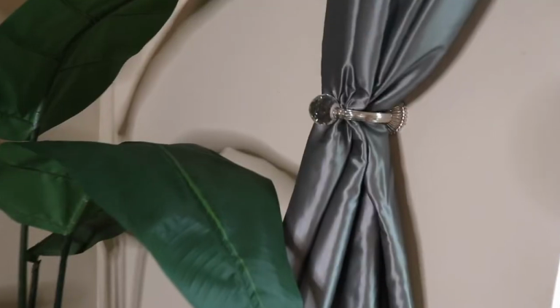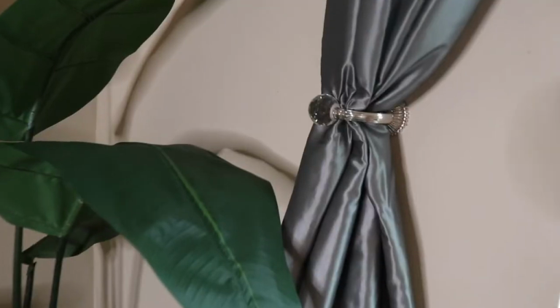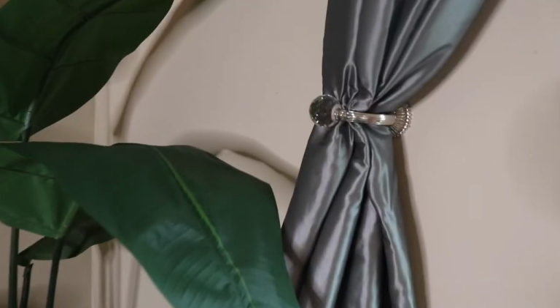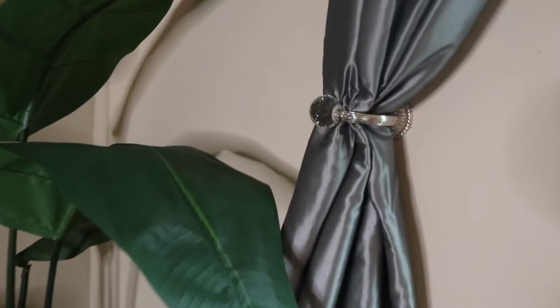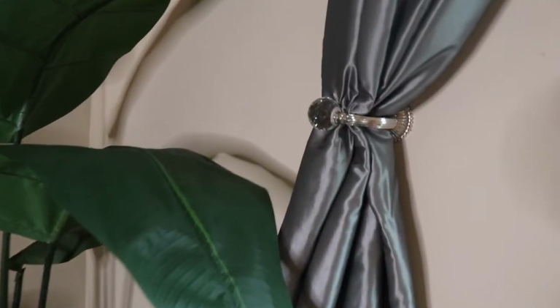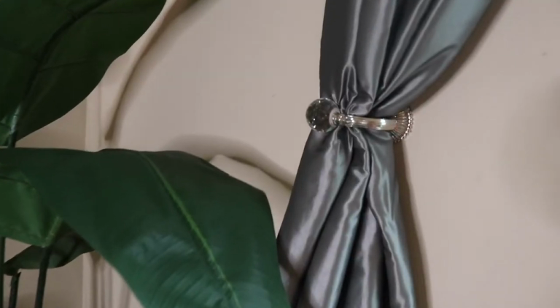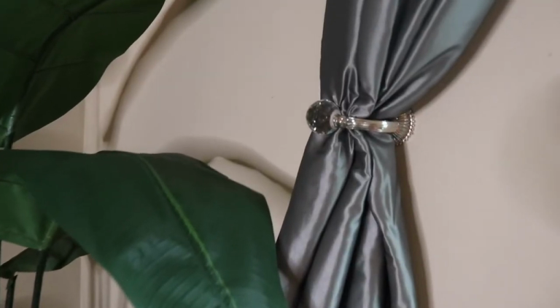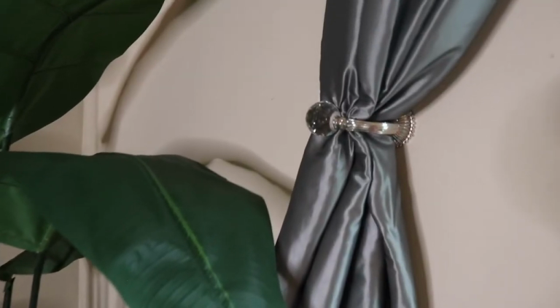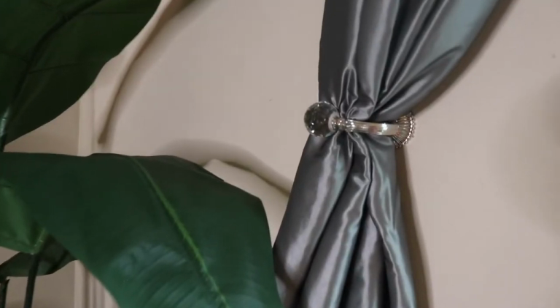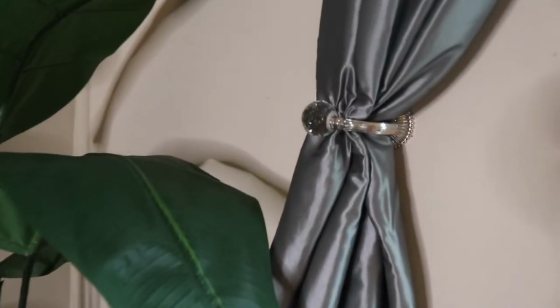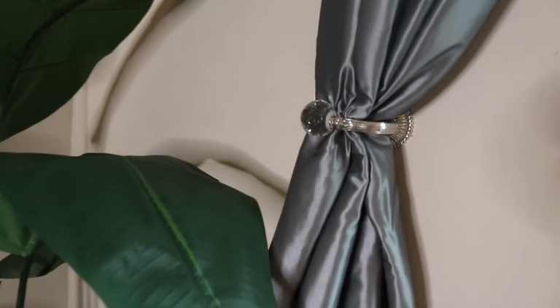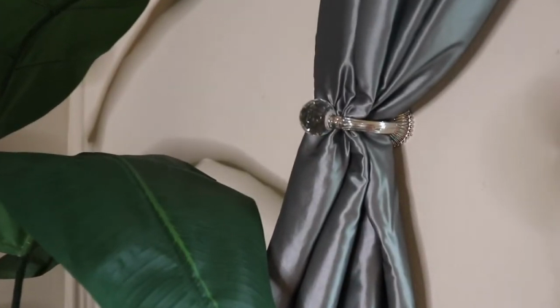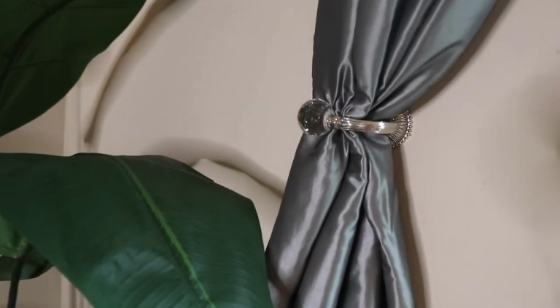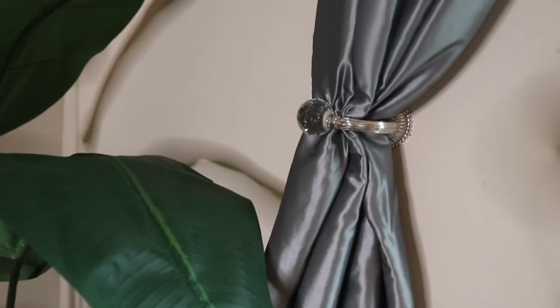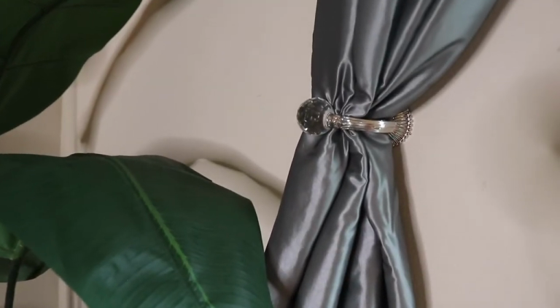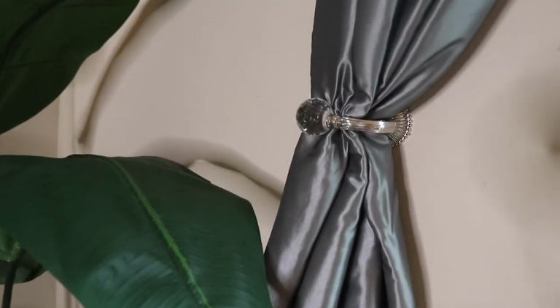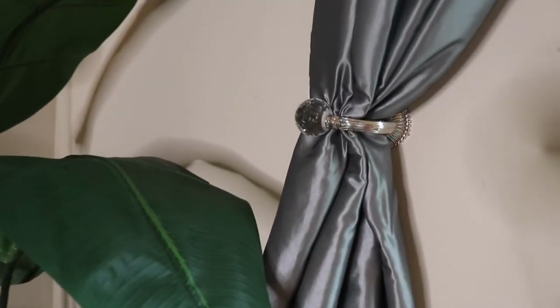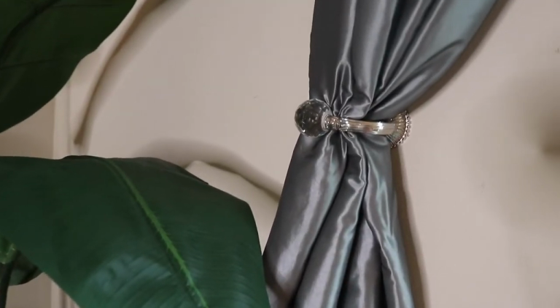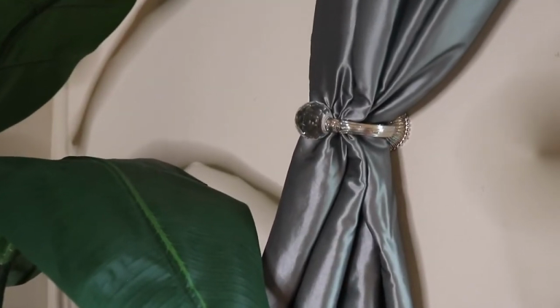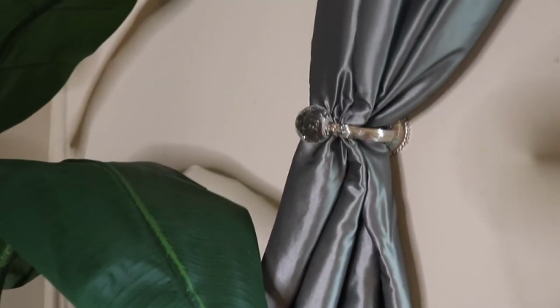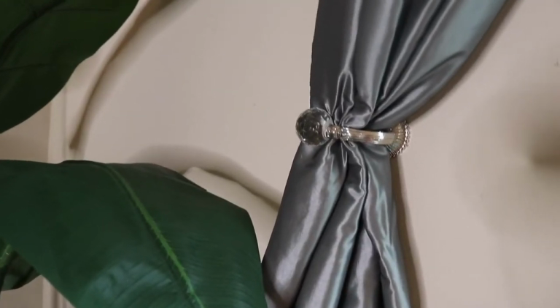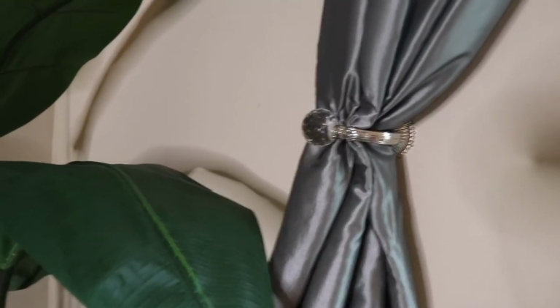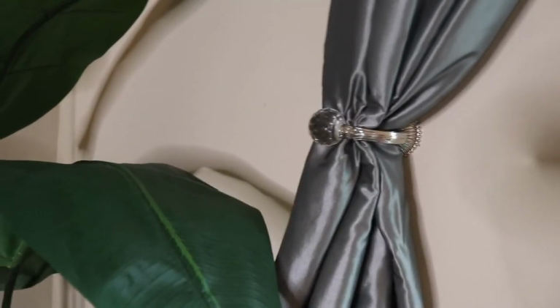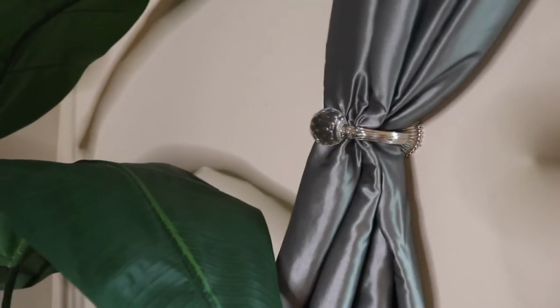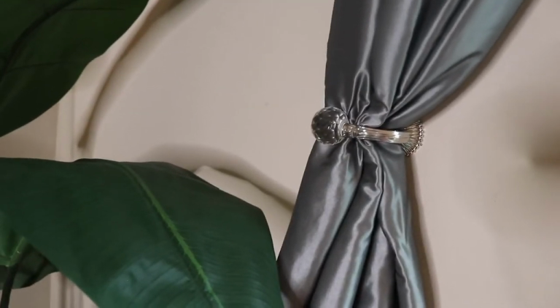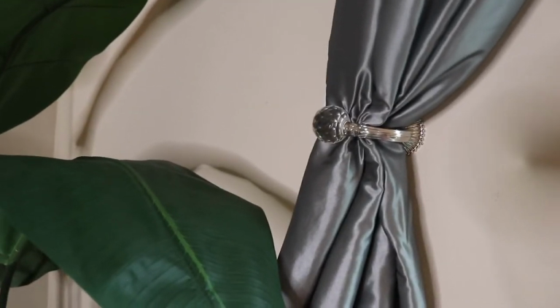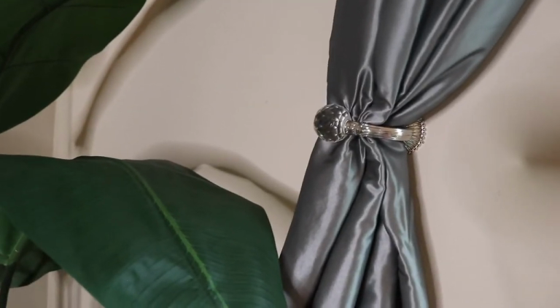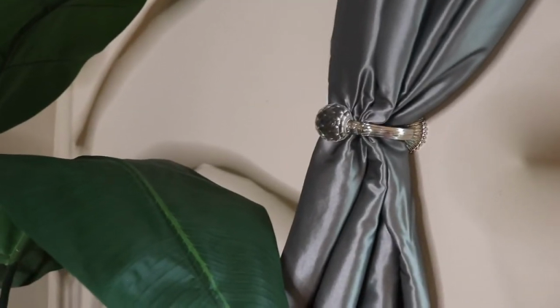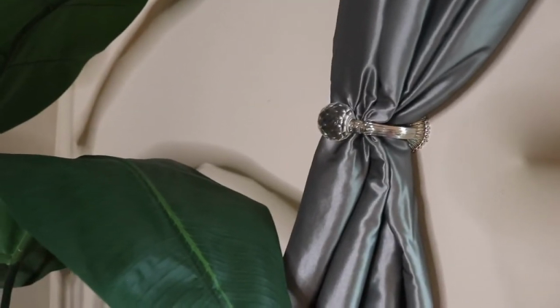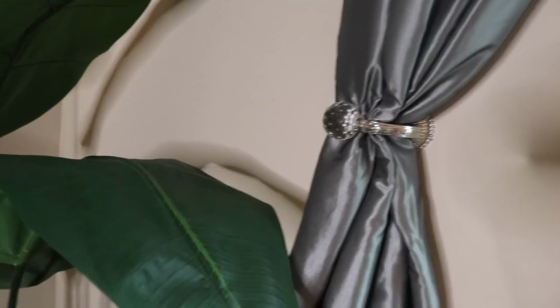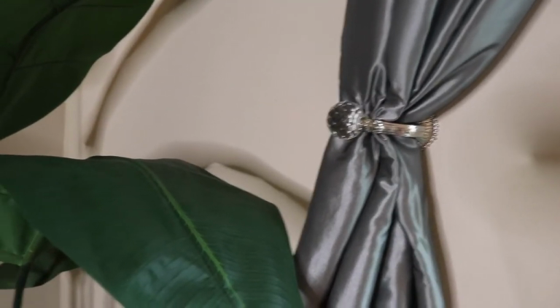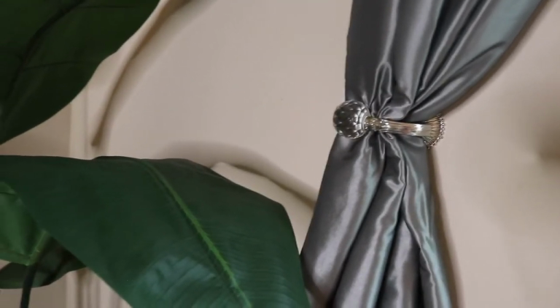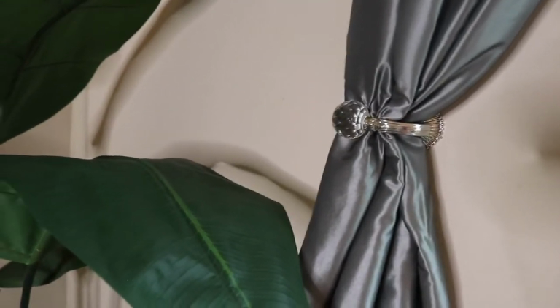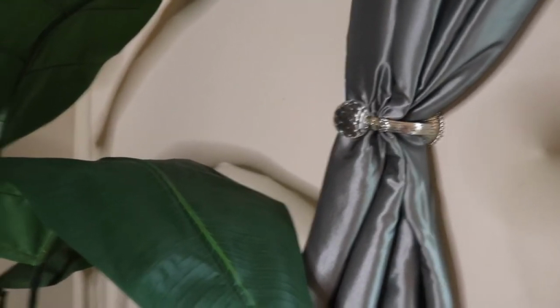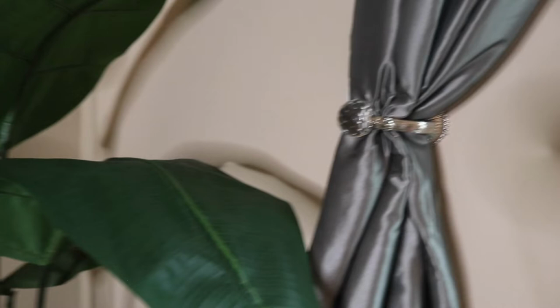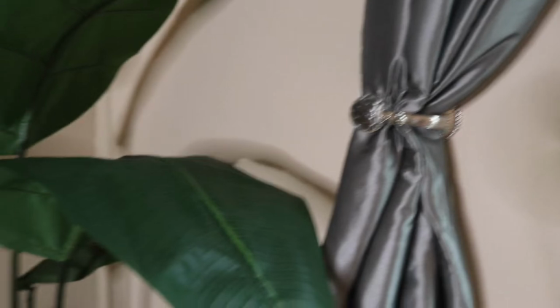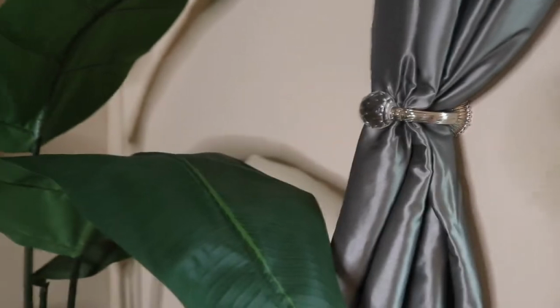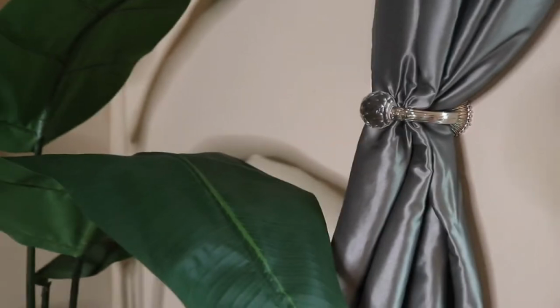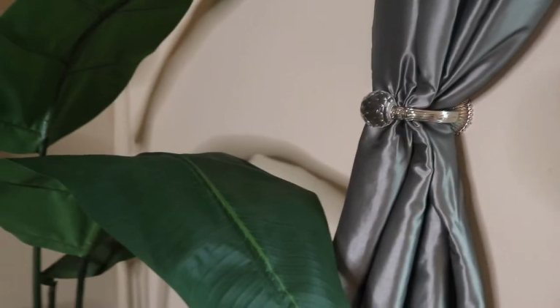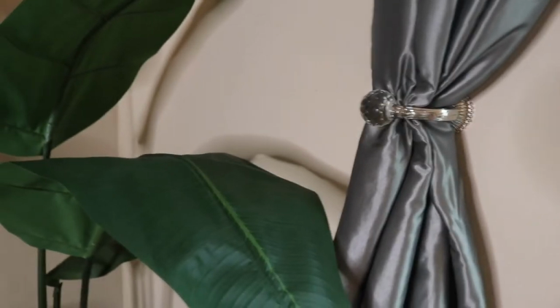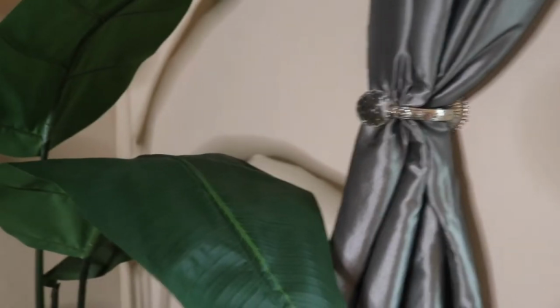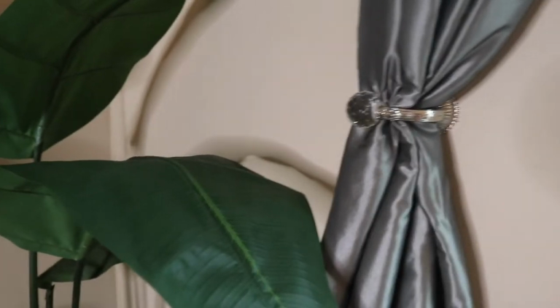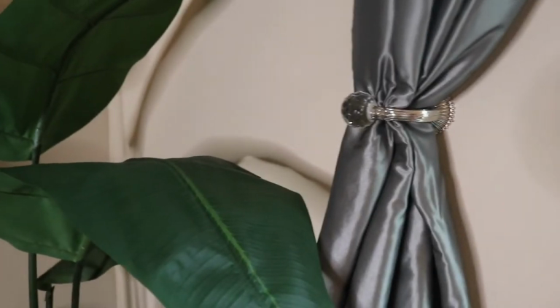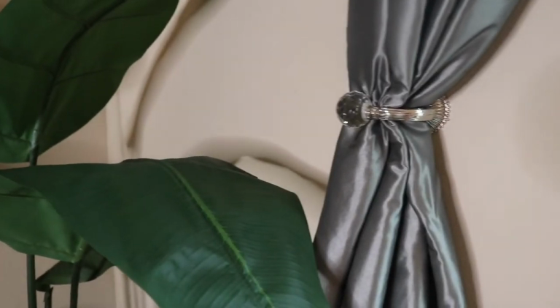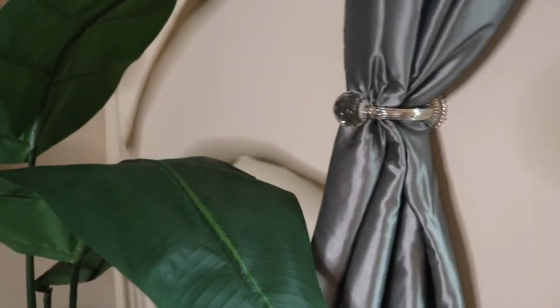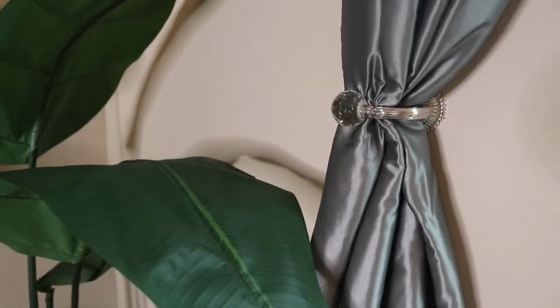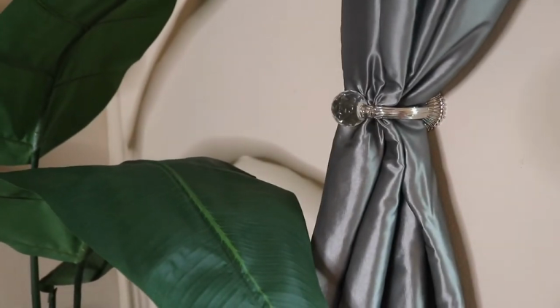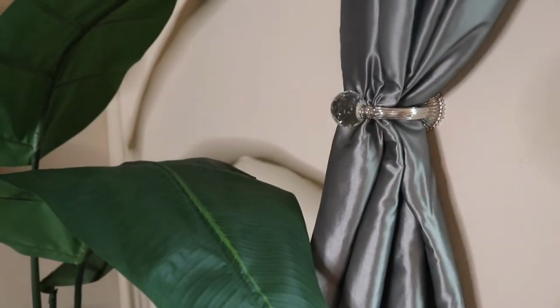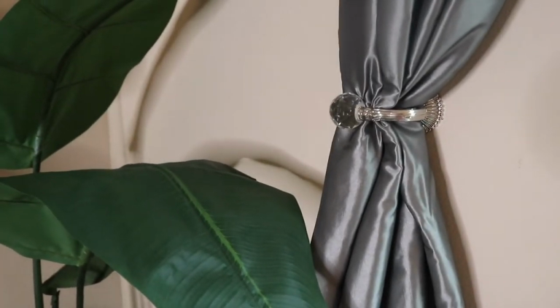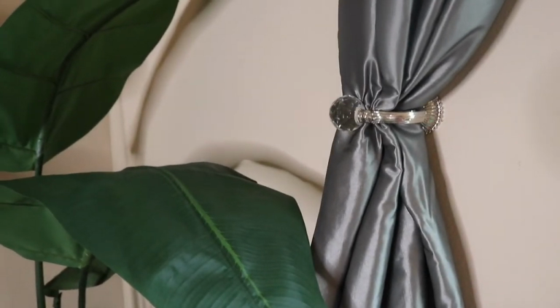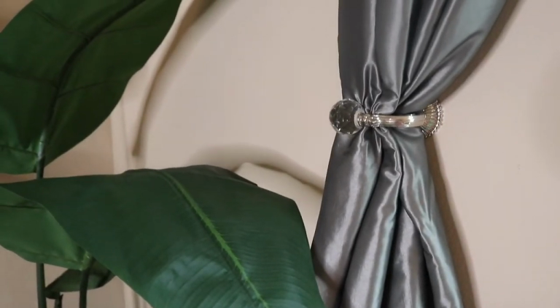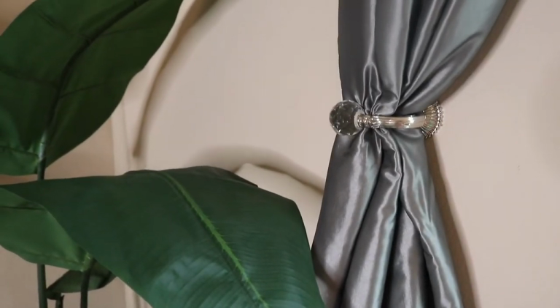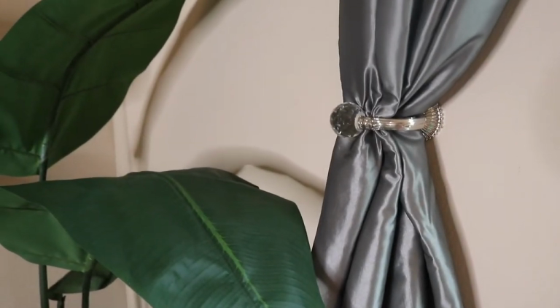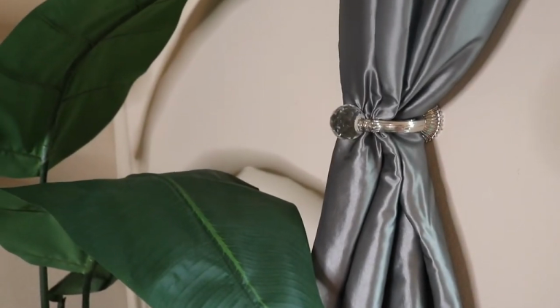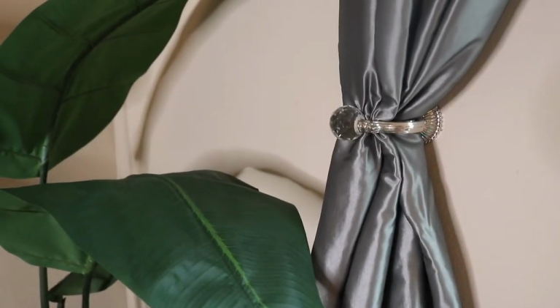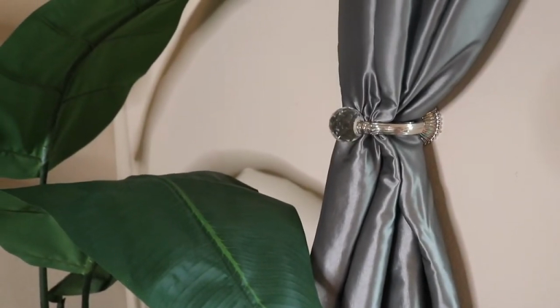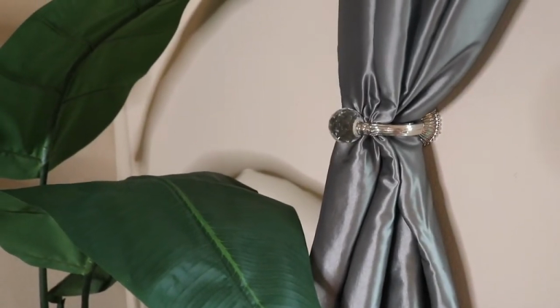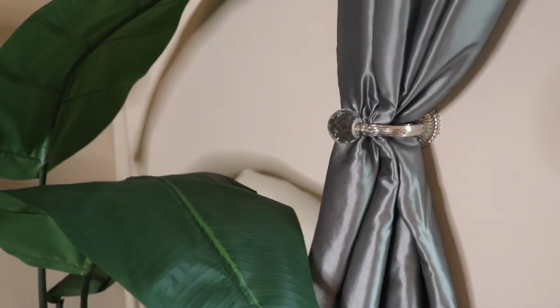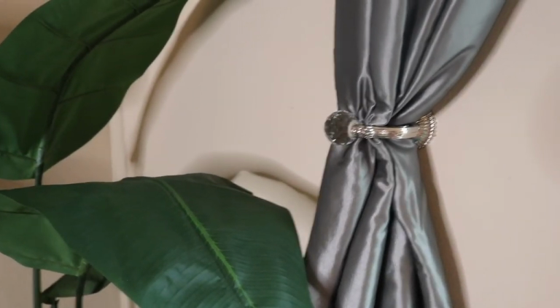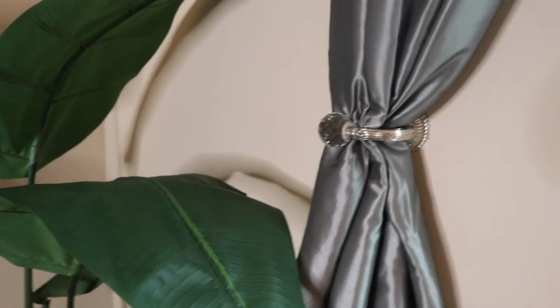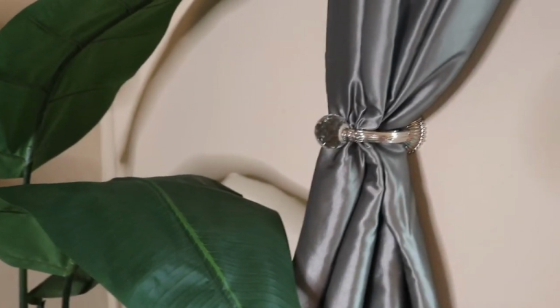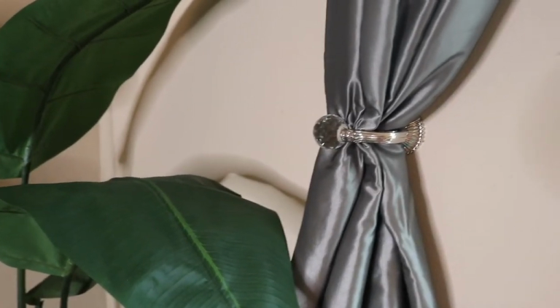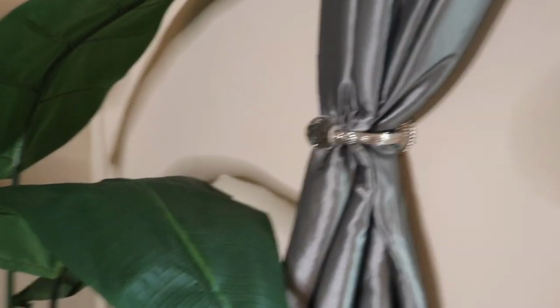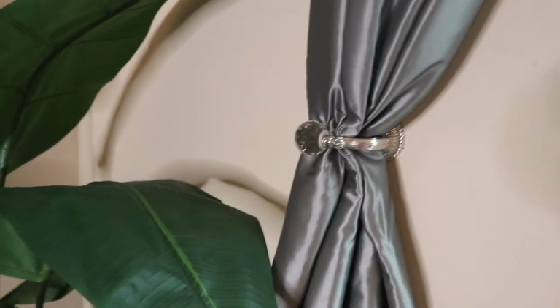Over here I have this curtain holder — I'm going to link where I got it from, so check the description box below.